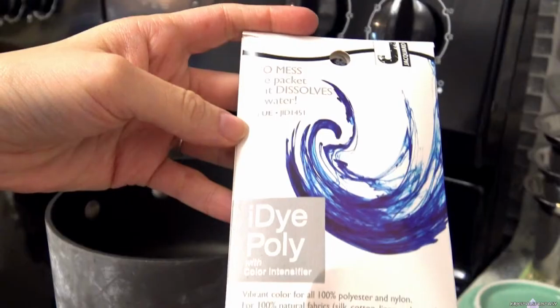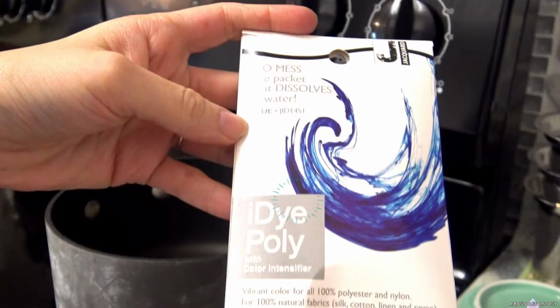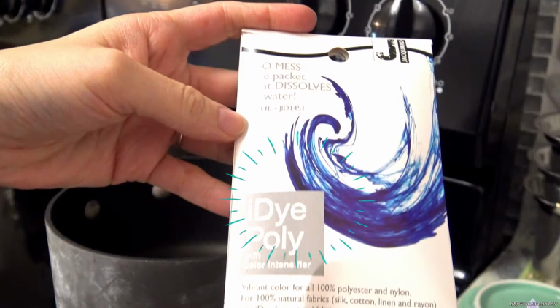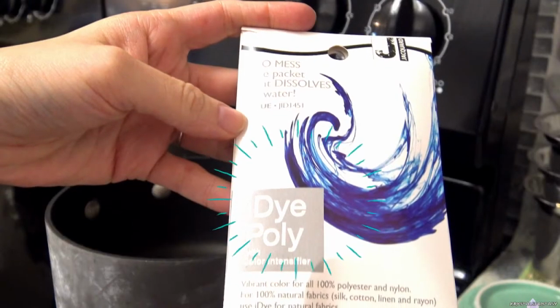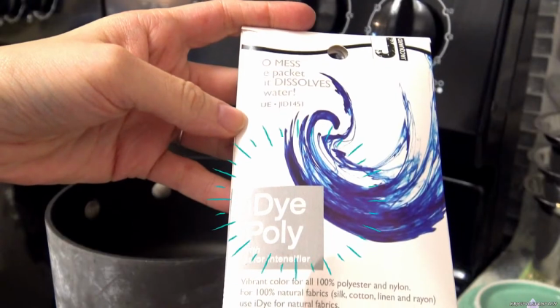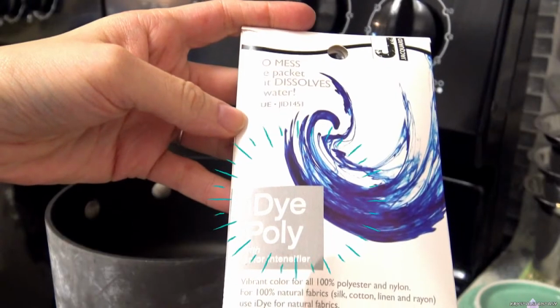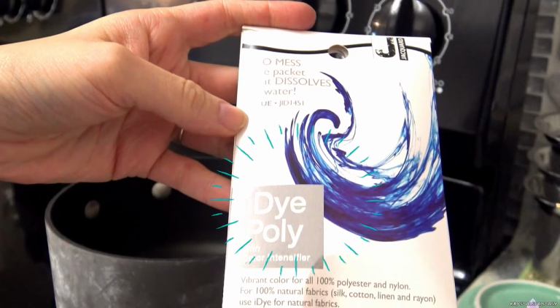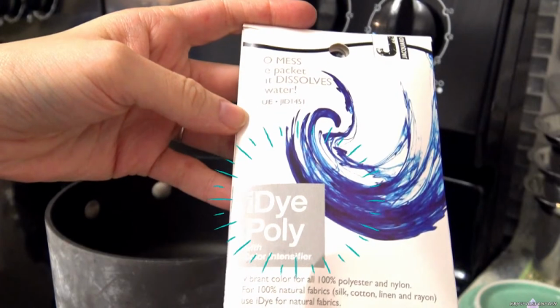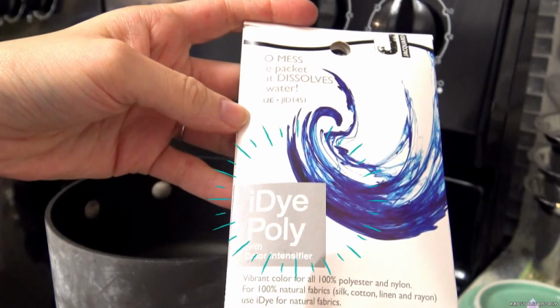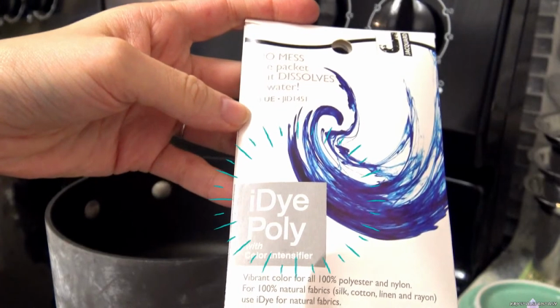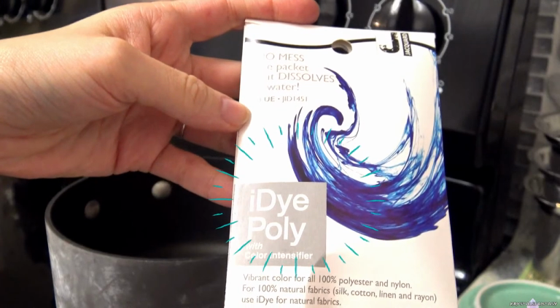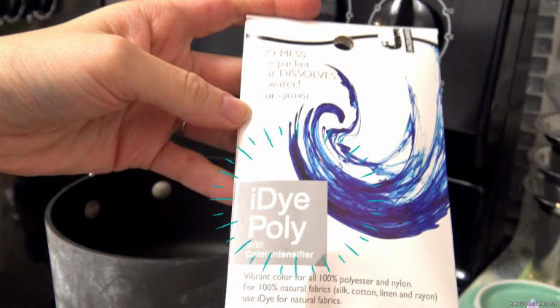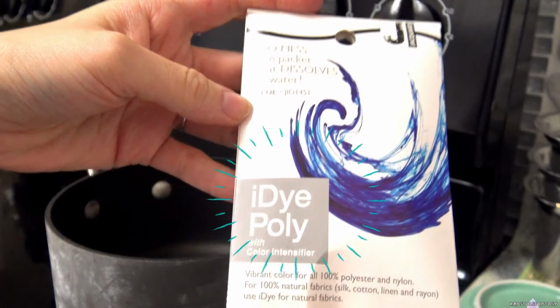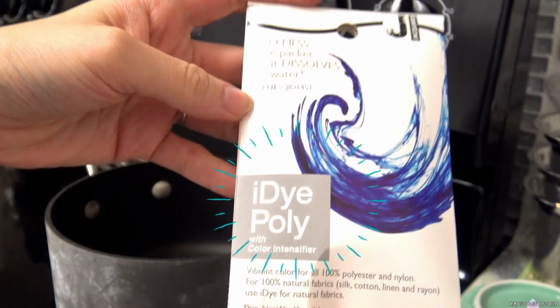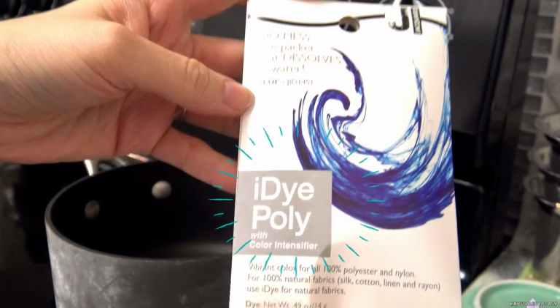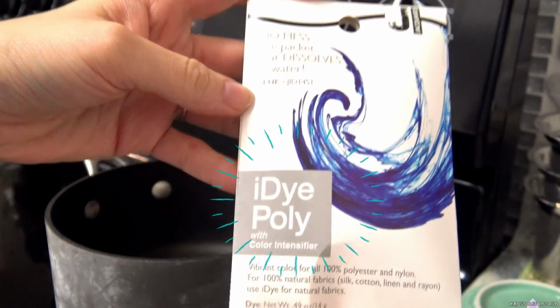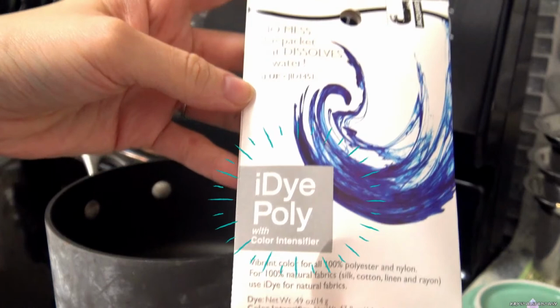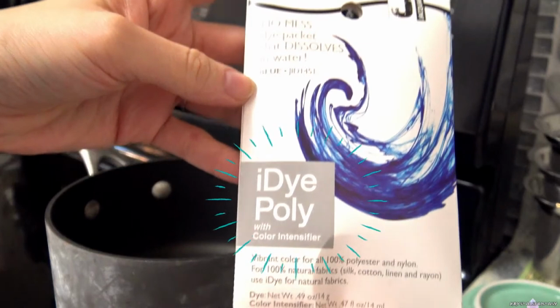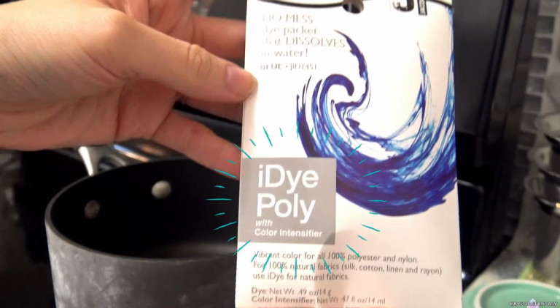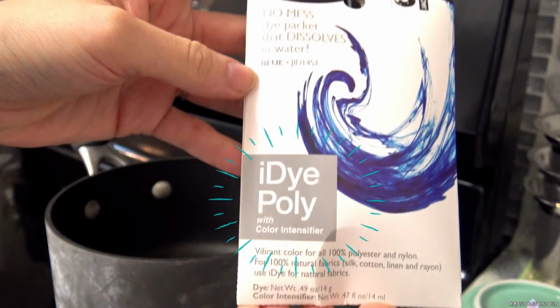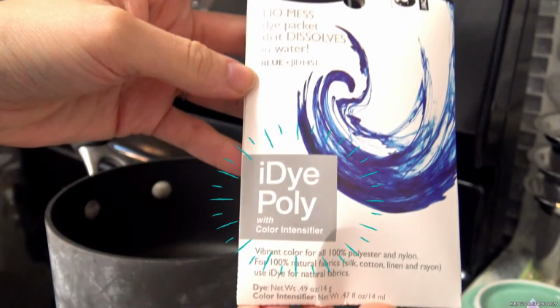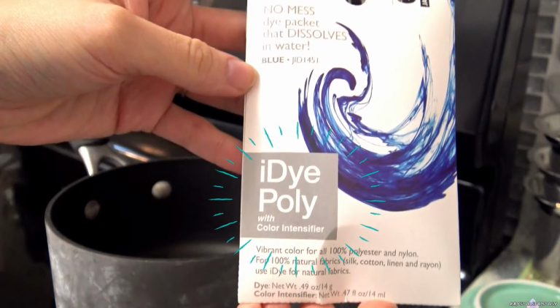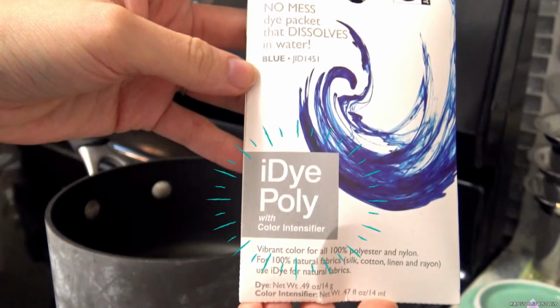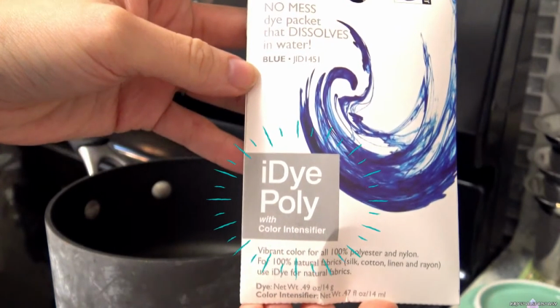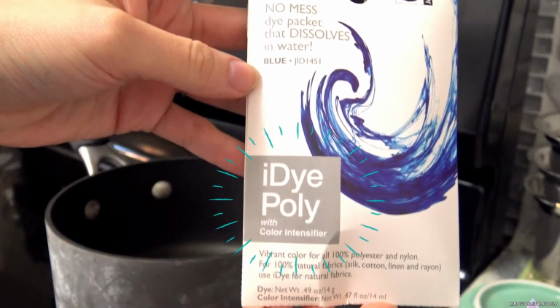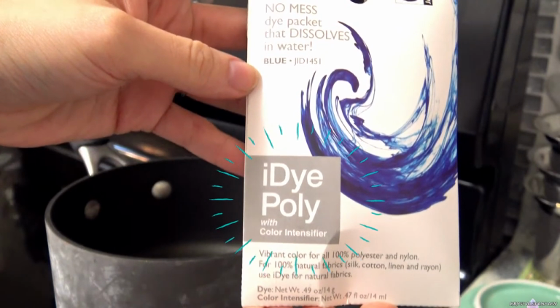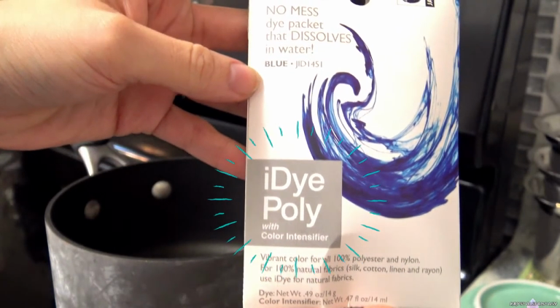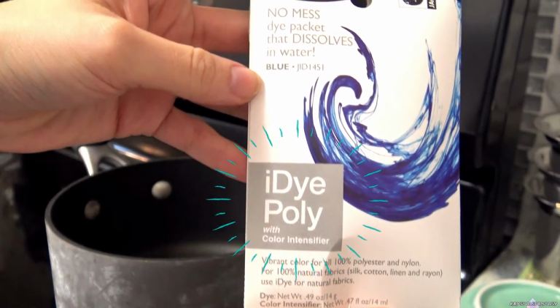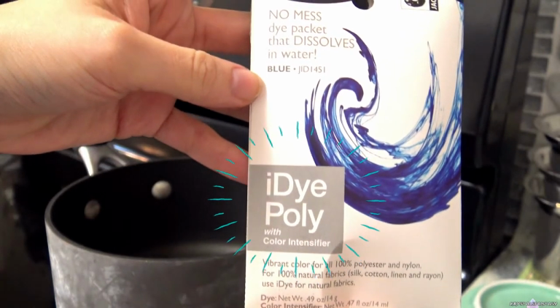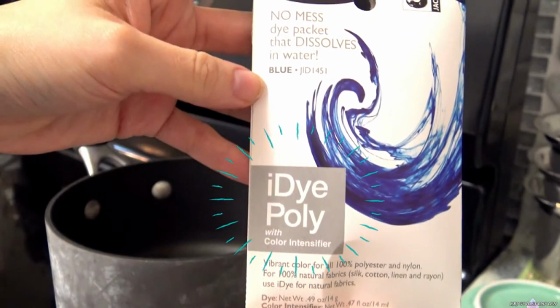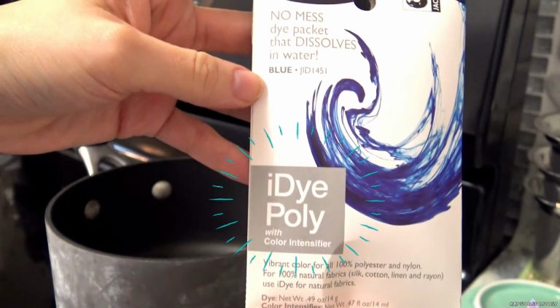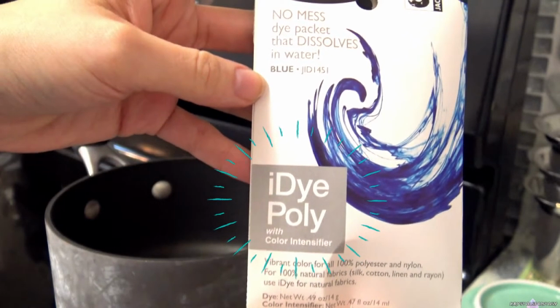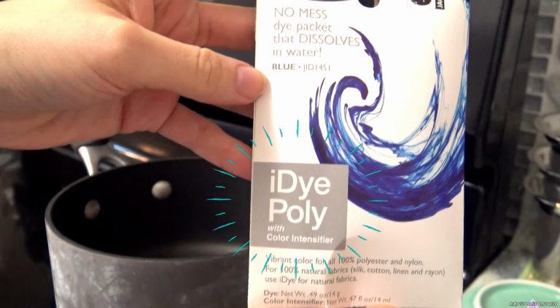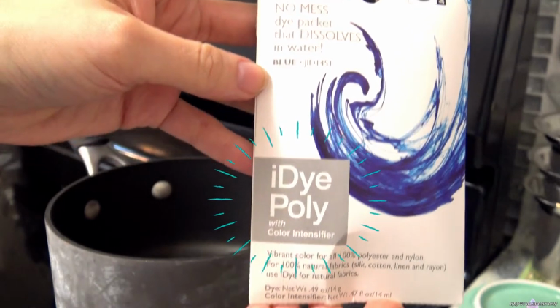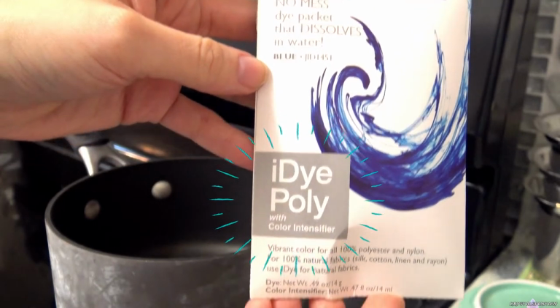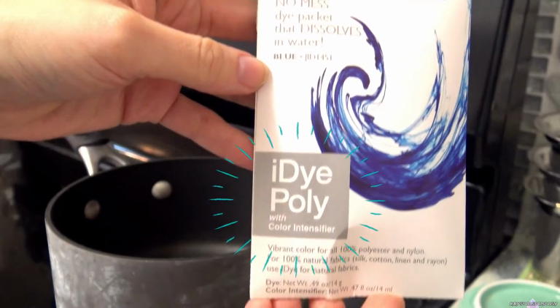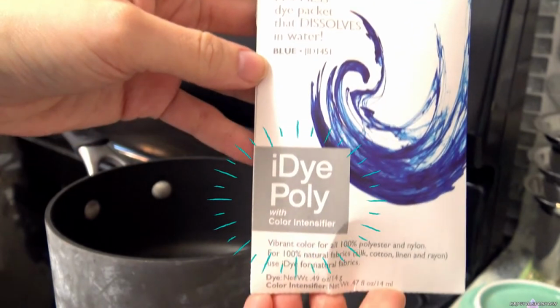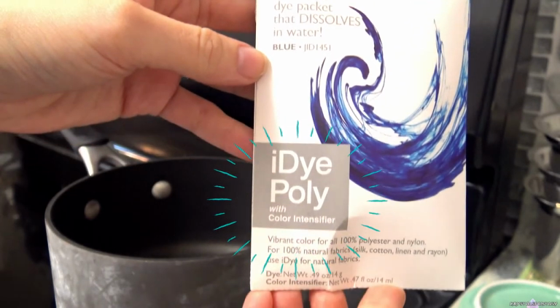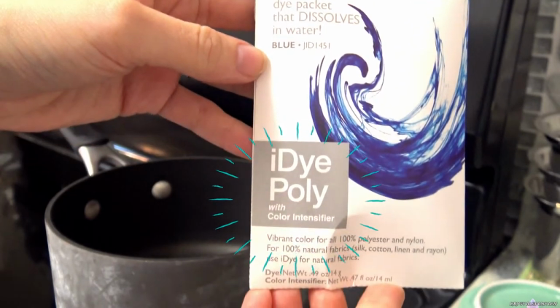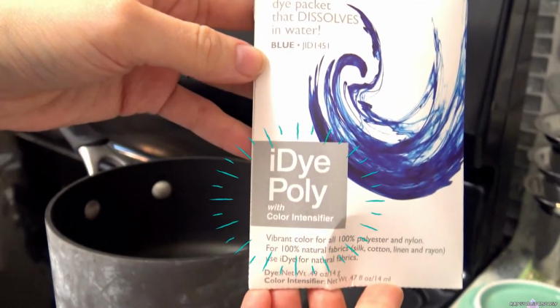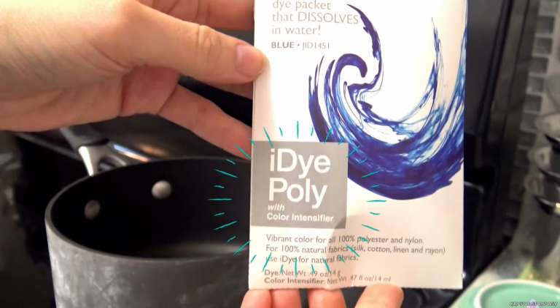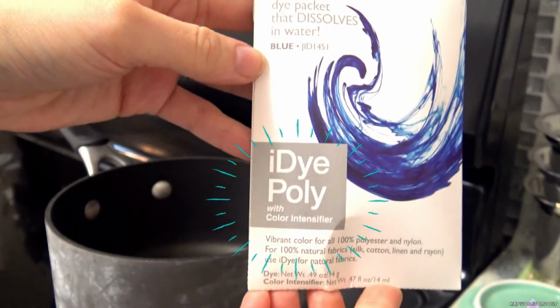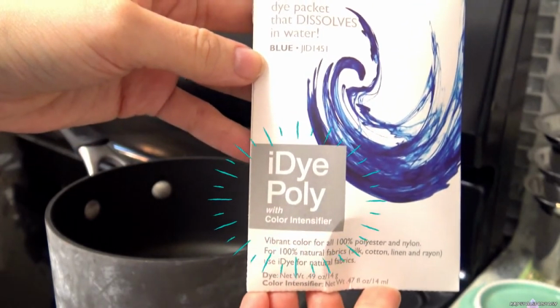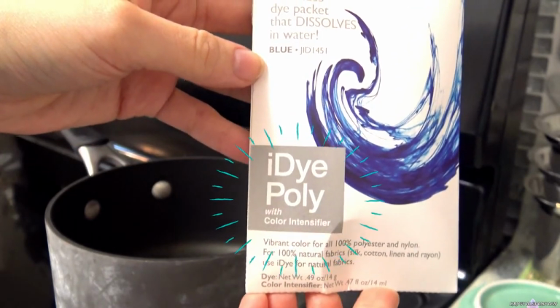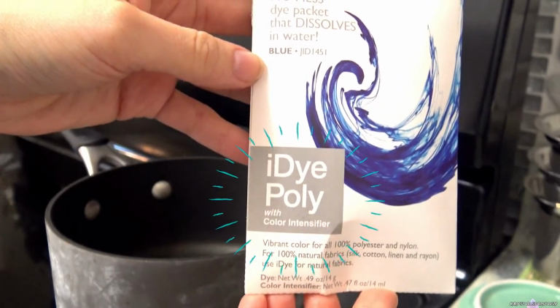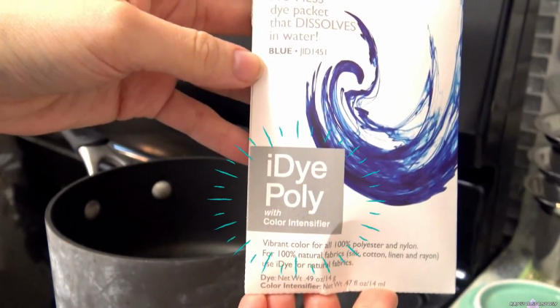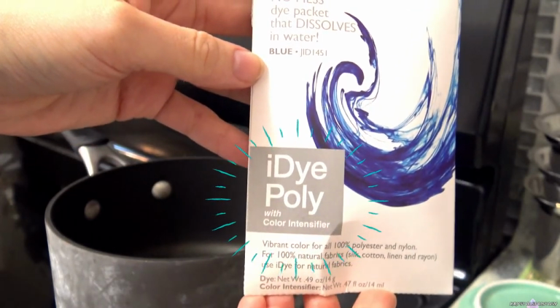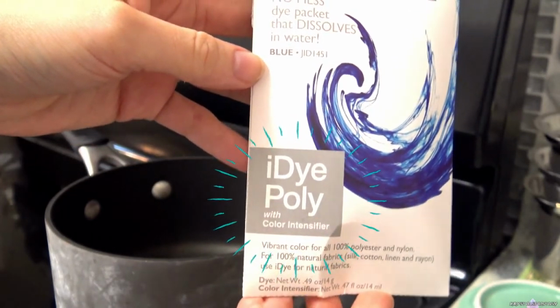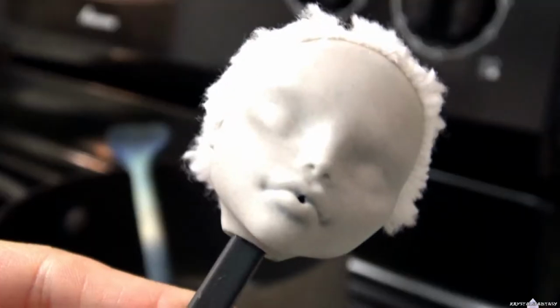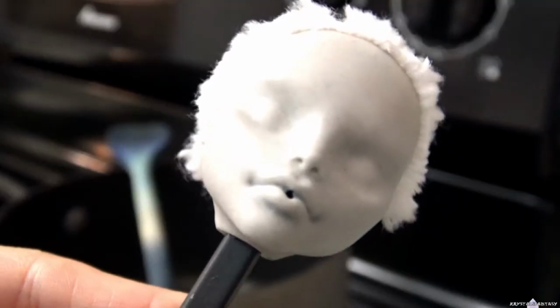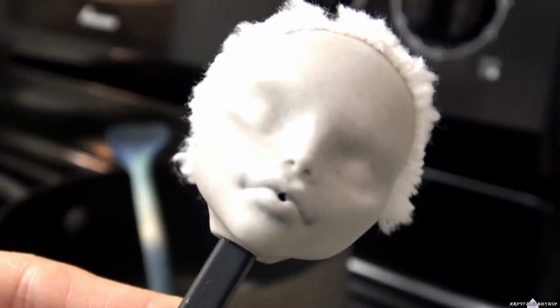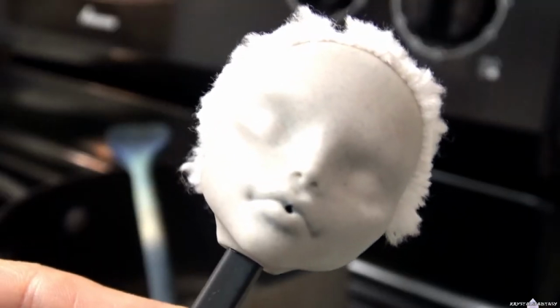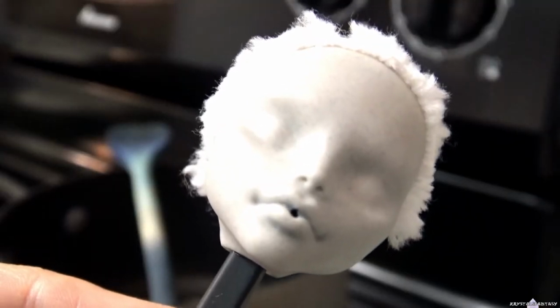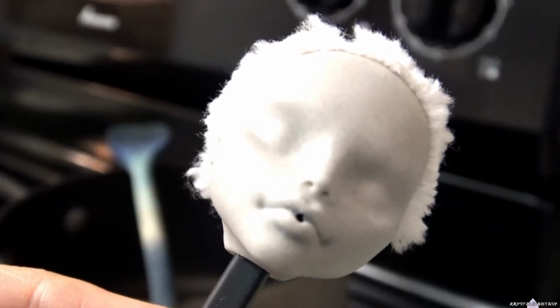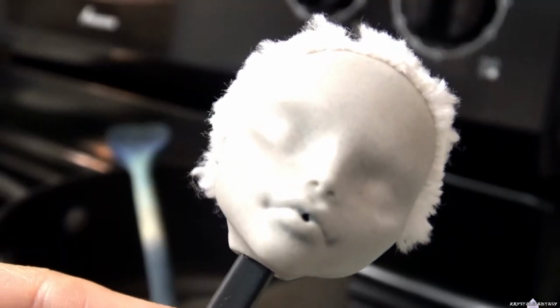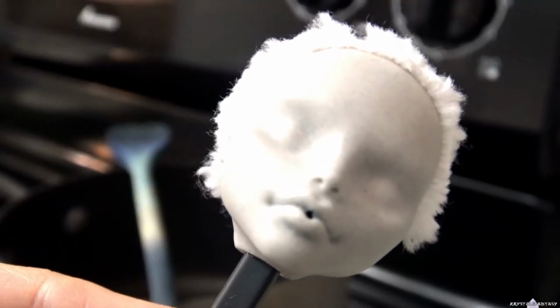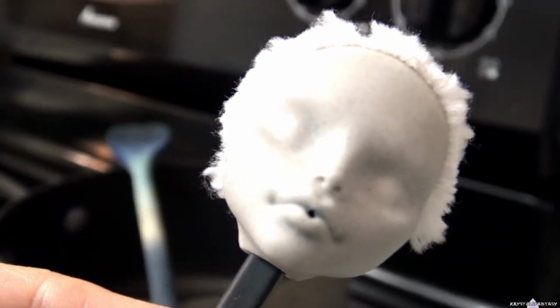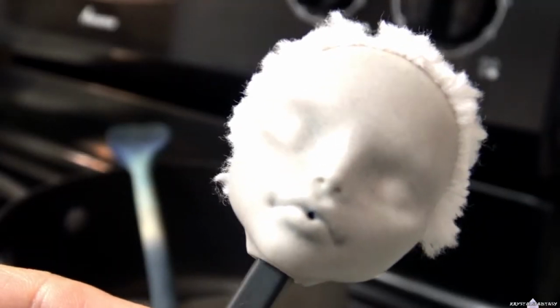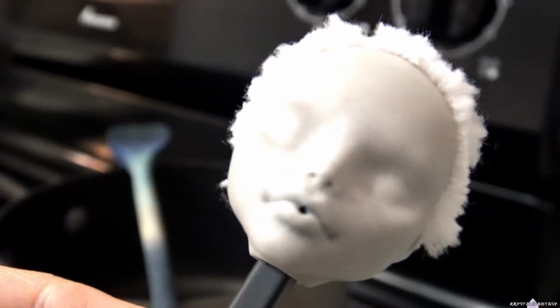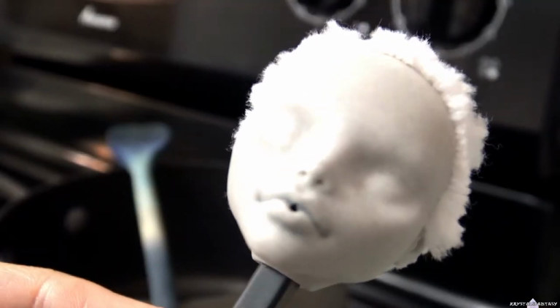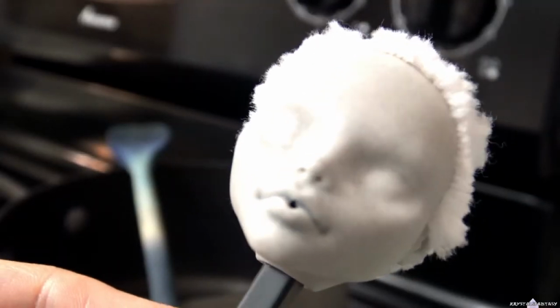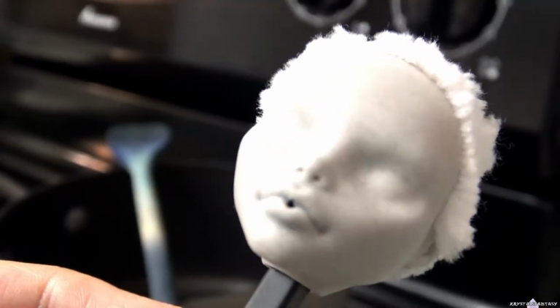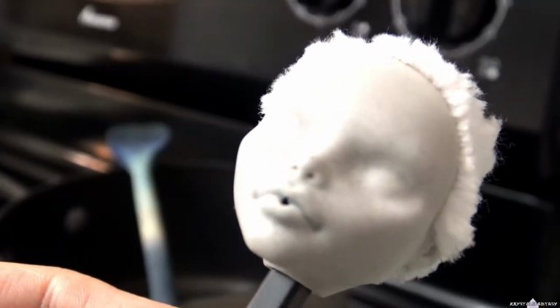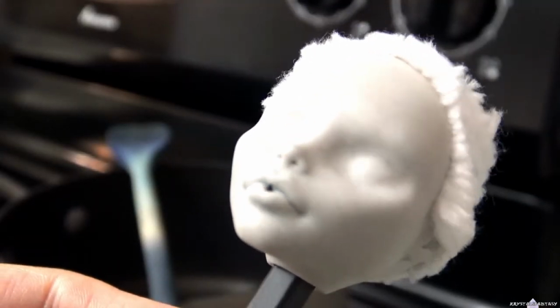I realize that it's iDye Poly and the blue dye molecules must not have been able to adhere to the acrylic.